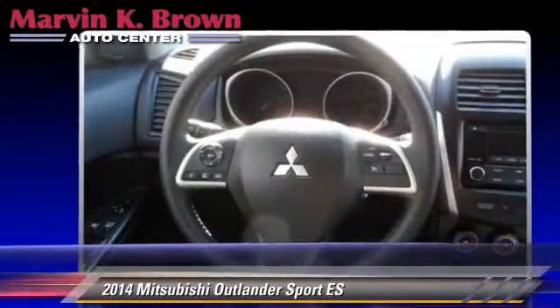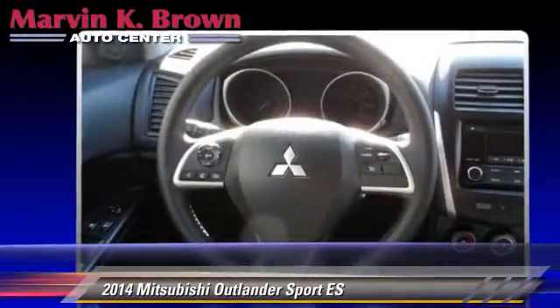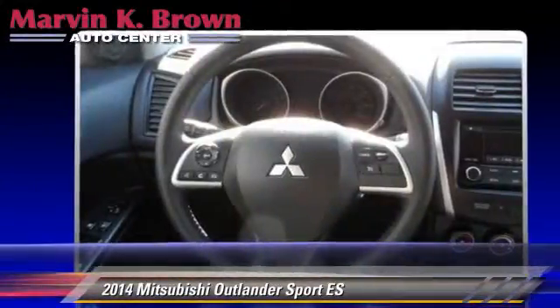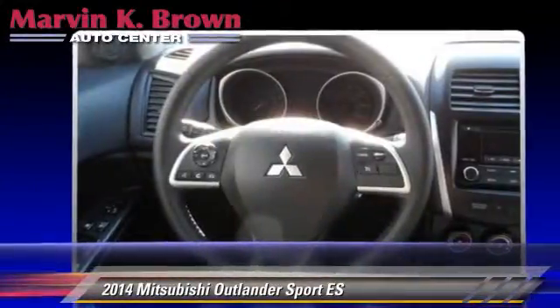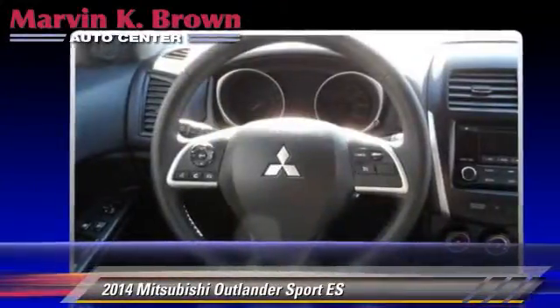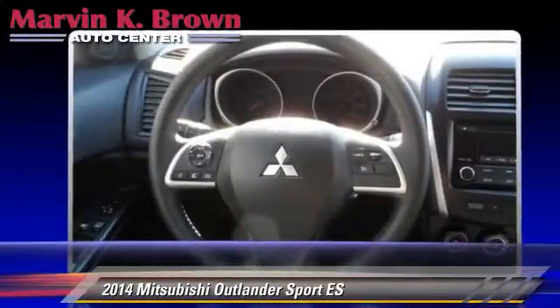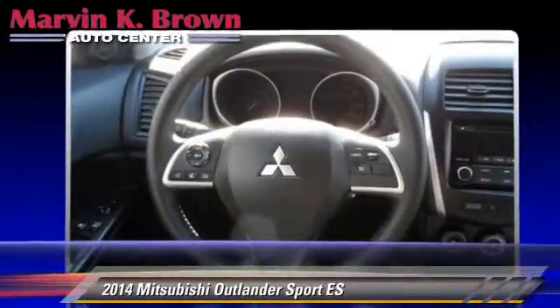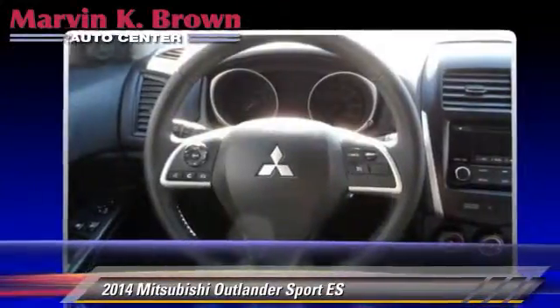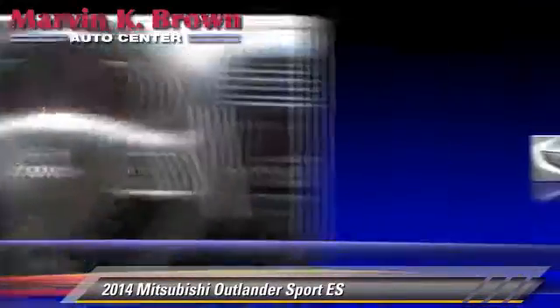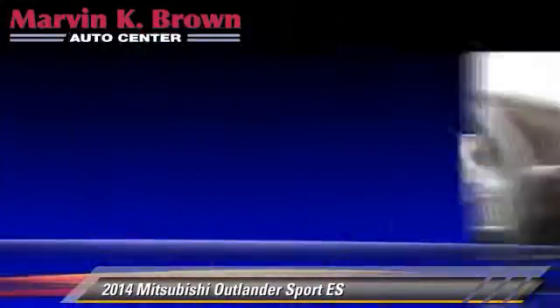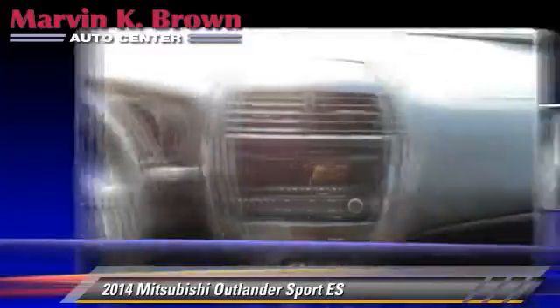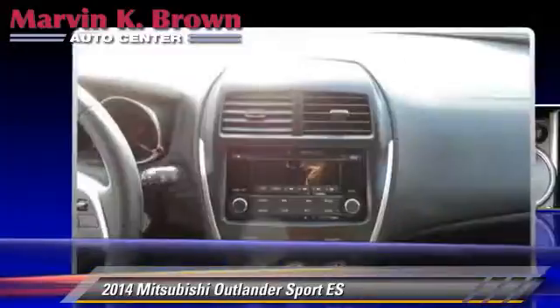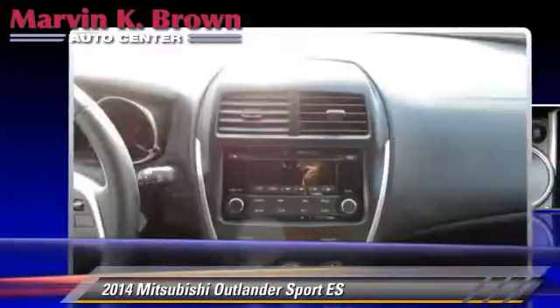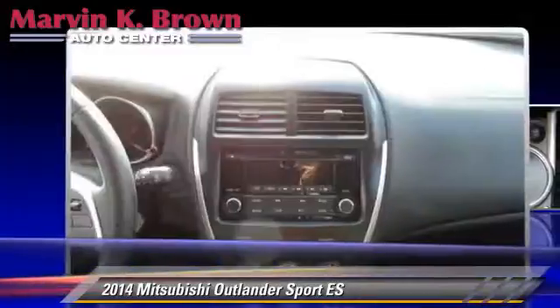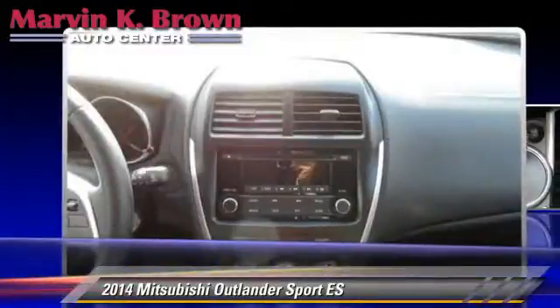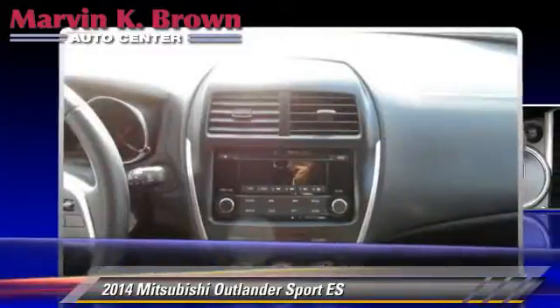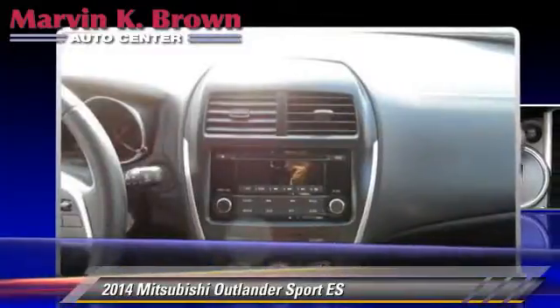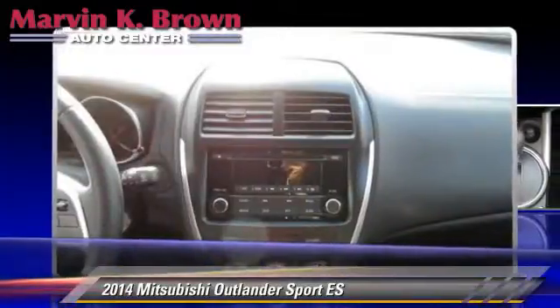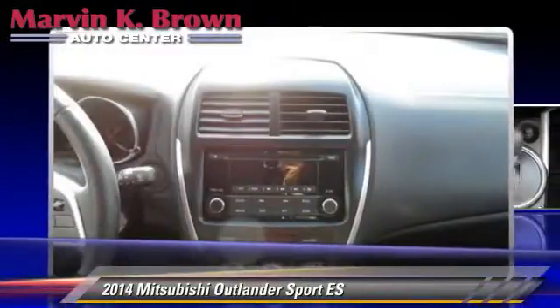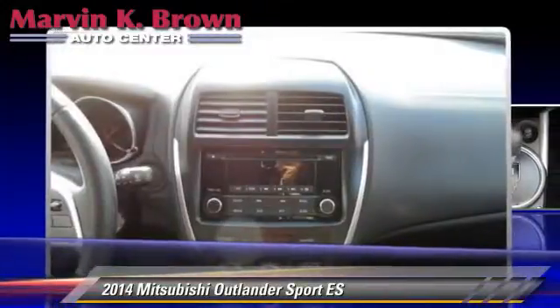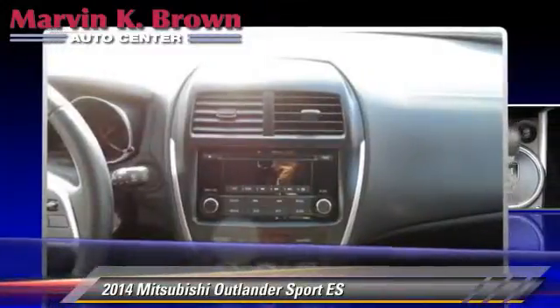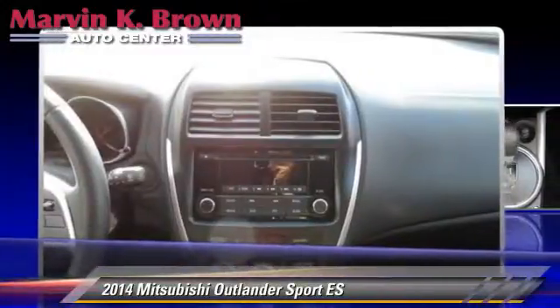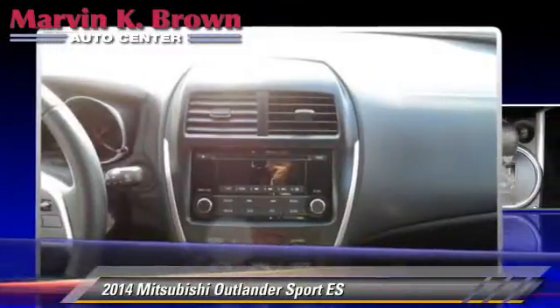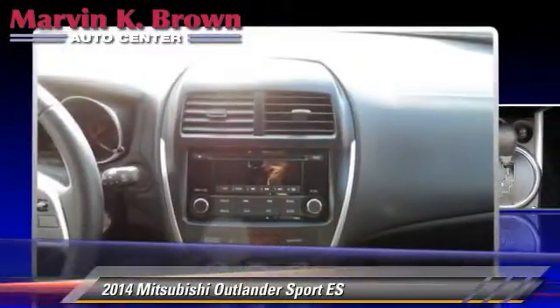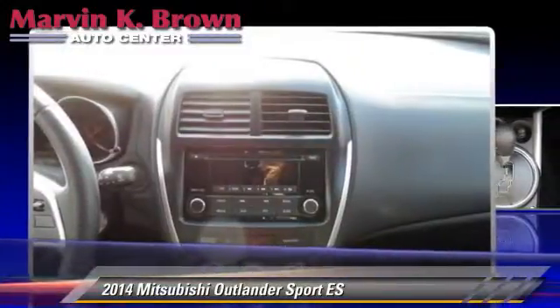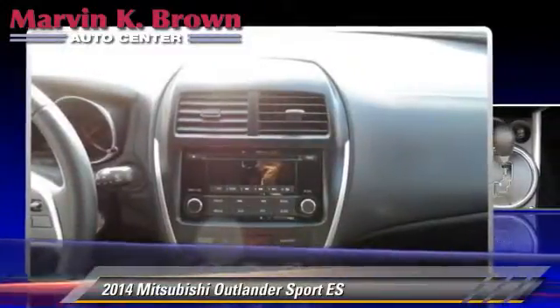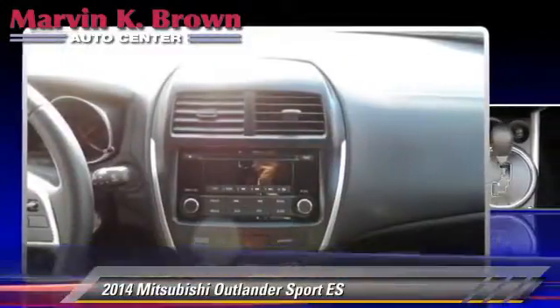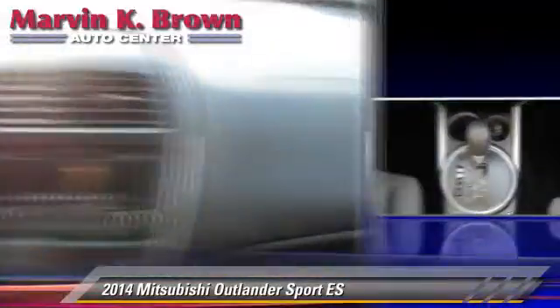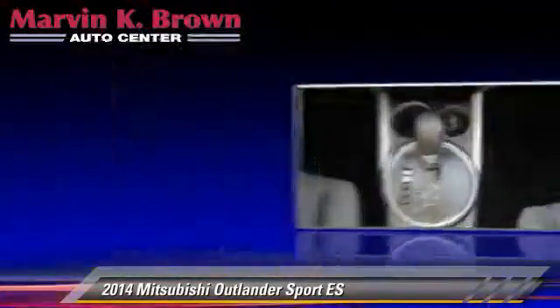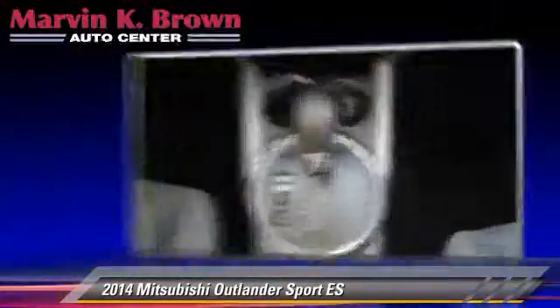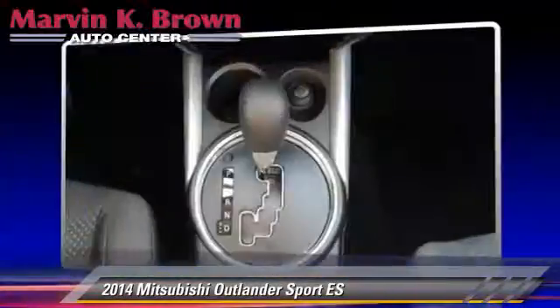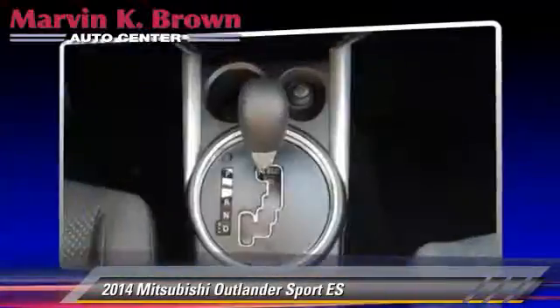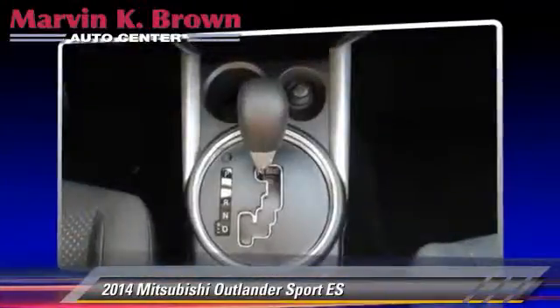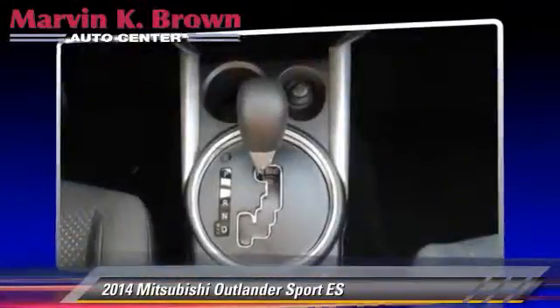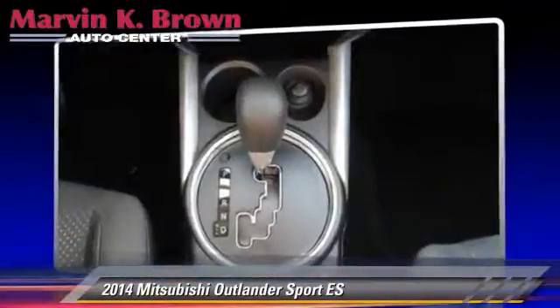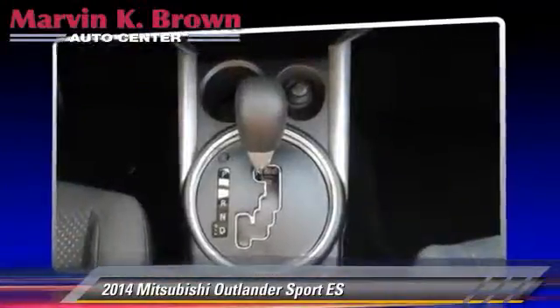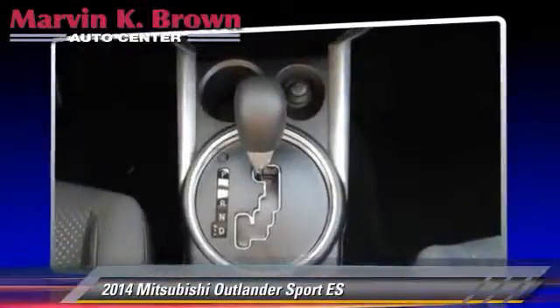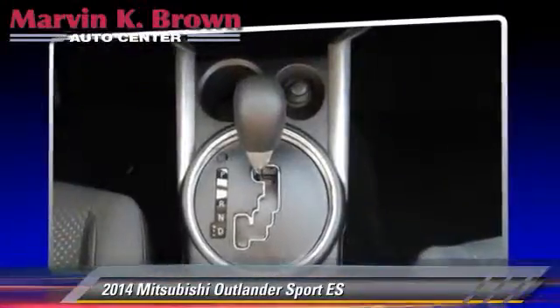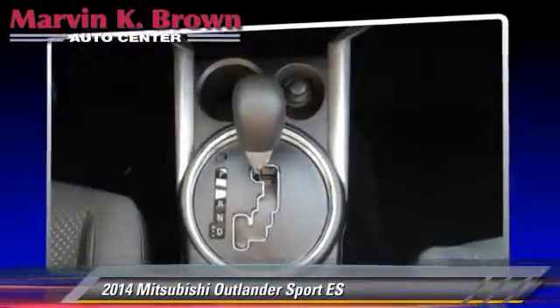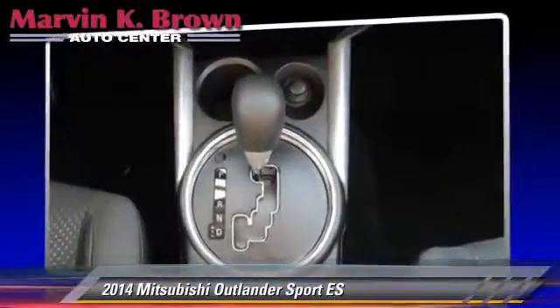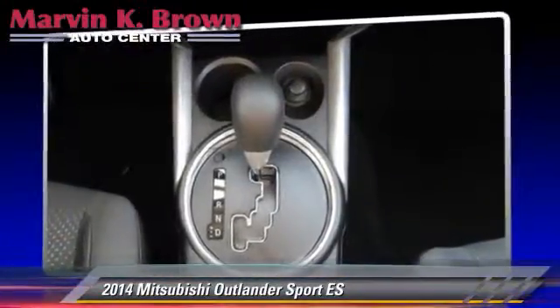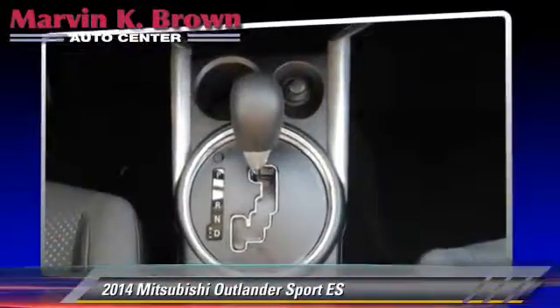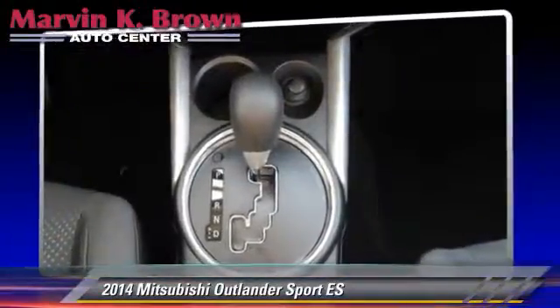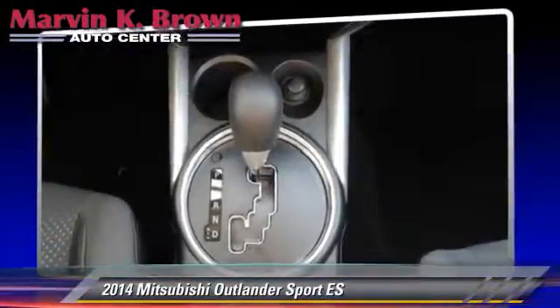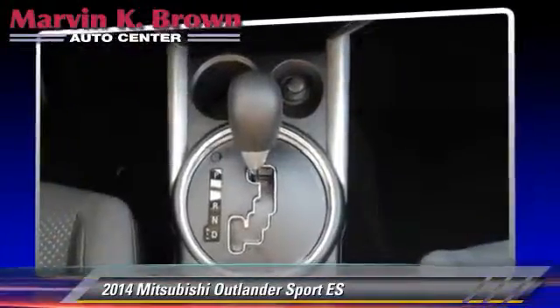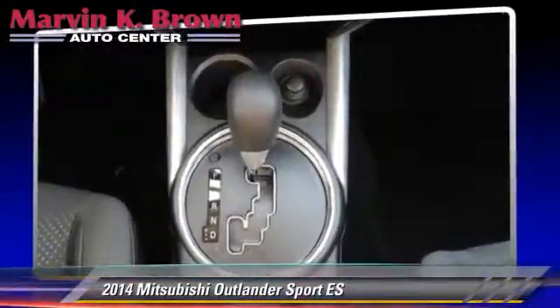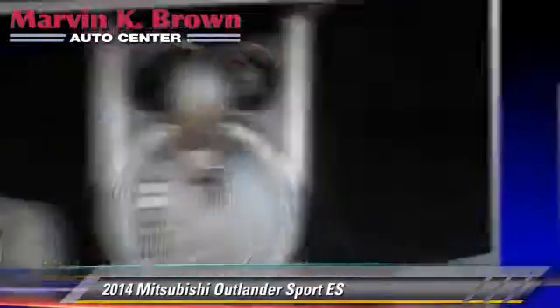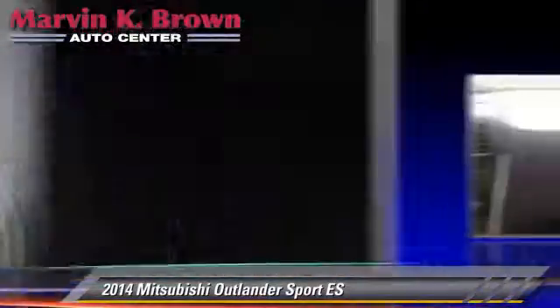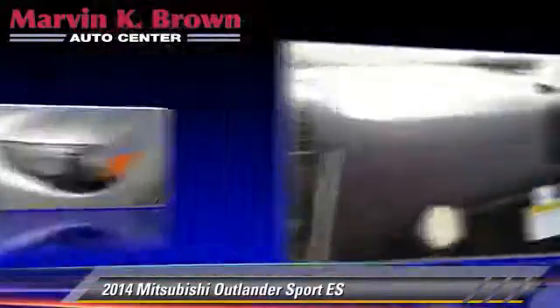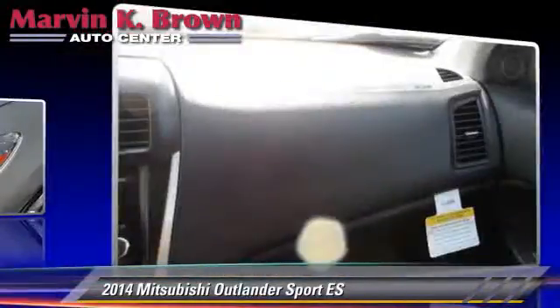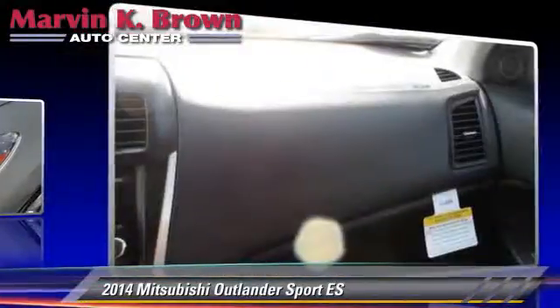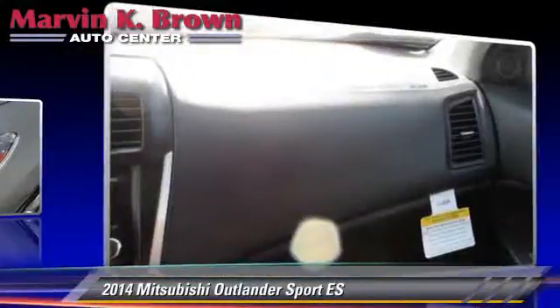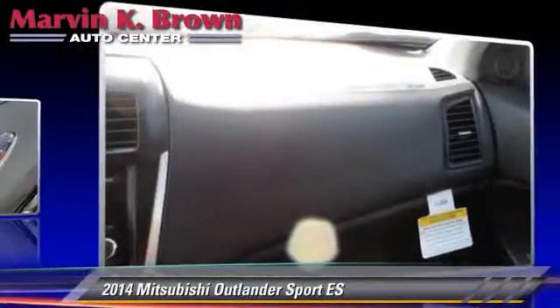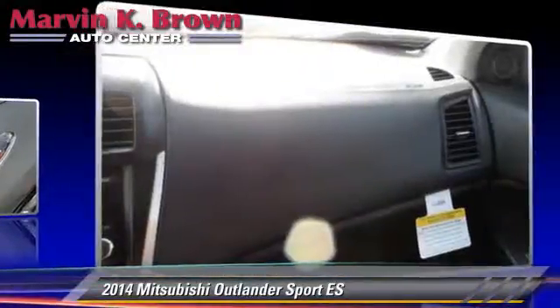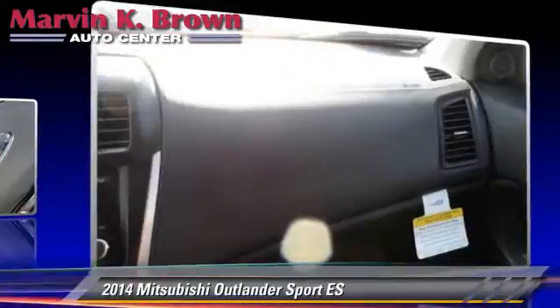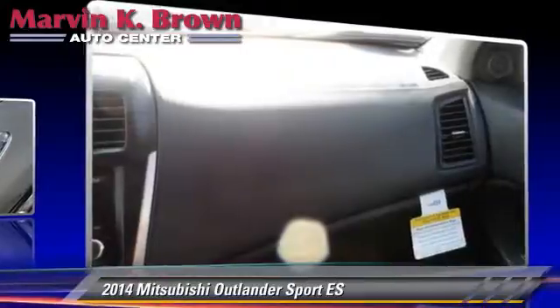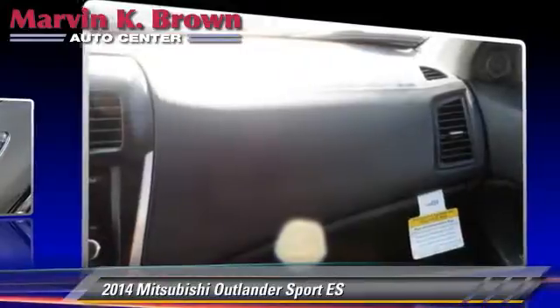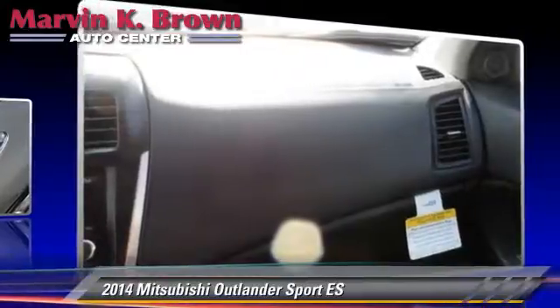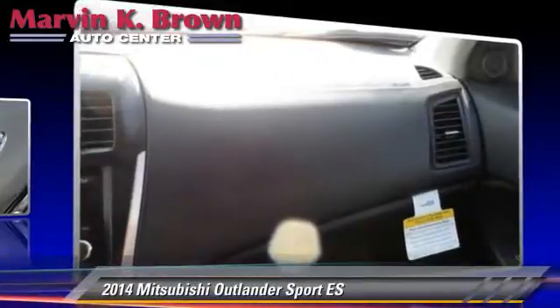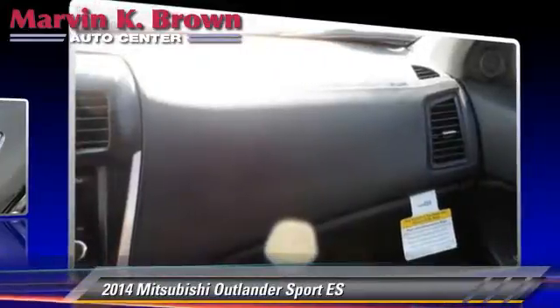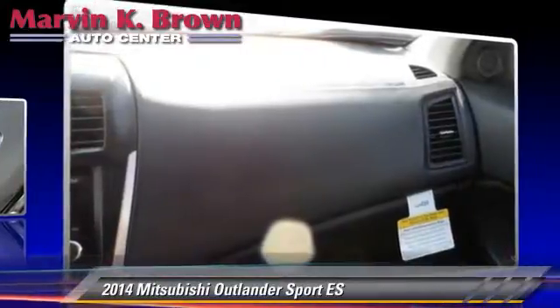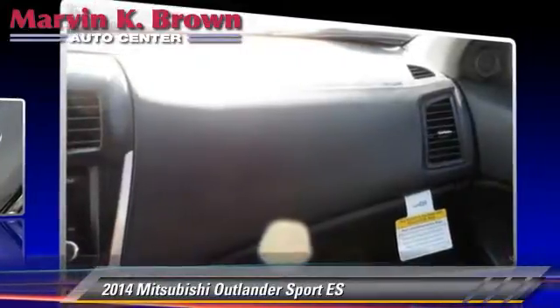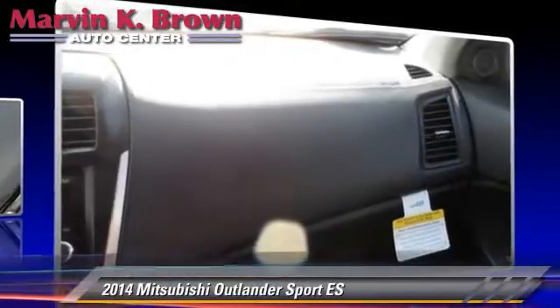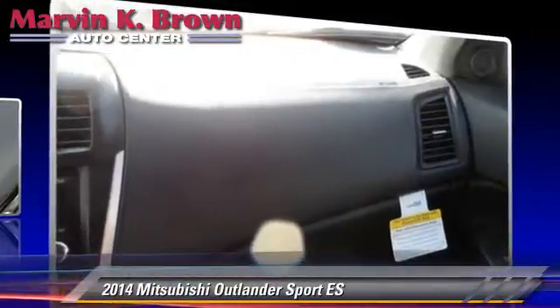Comfort and convenience features include power windows, heated power mirrors, and Bluetooth wireless.